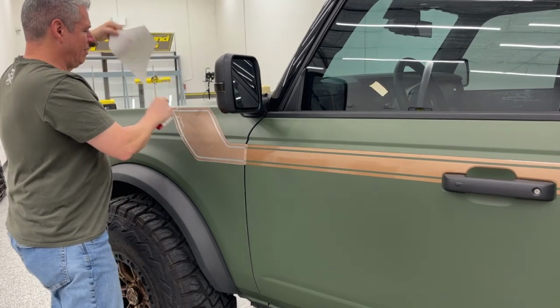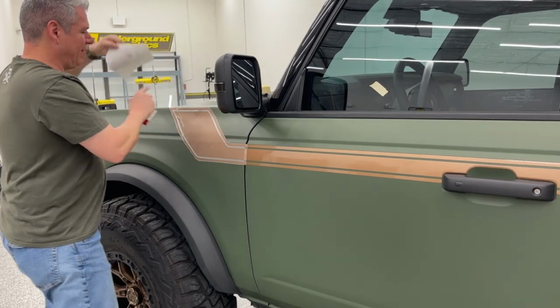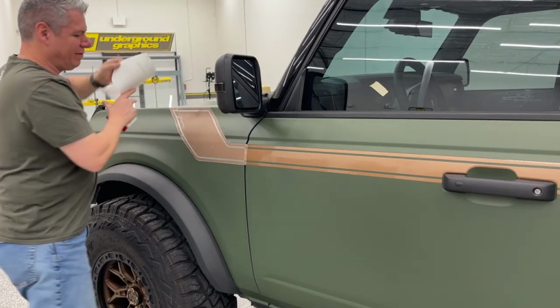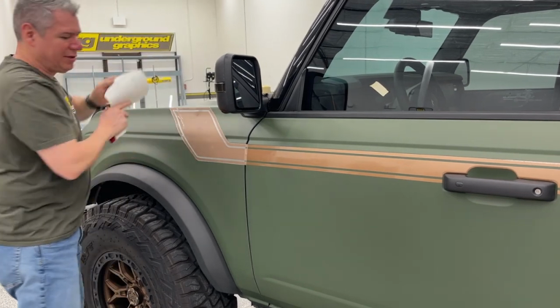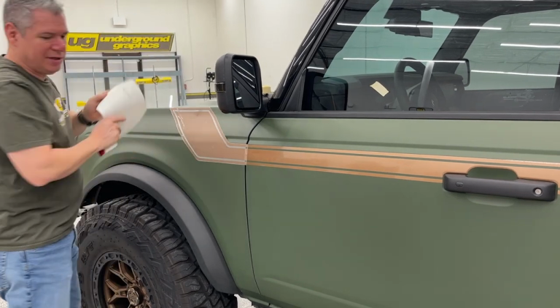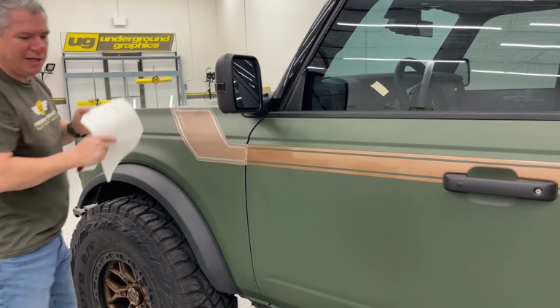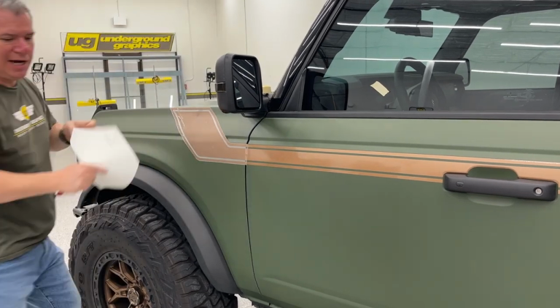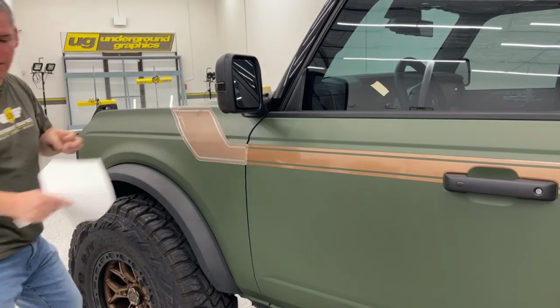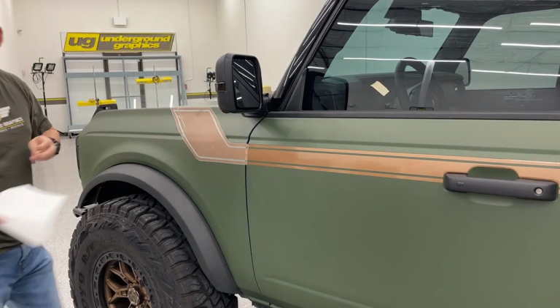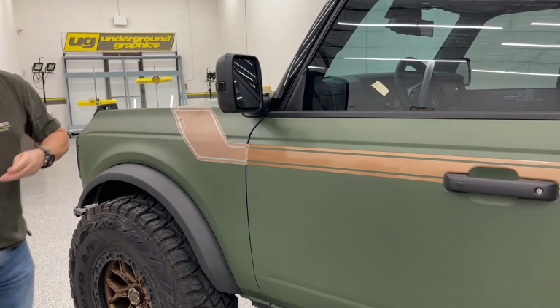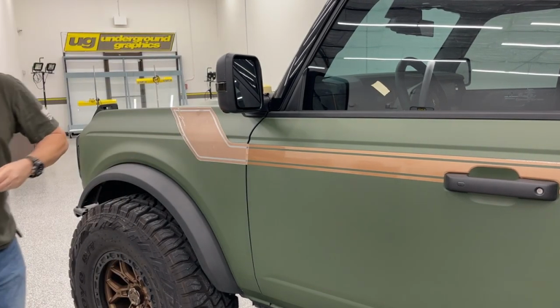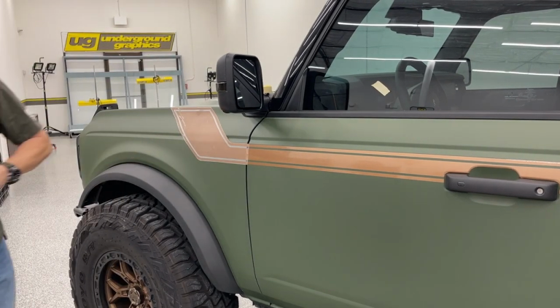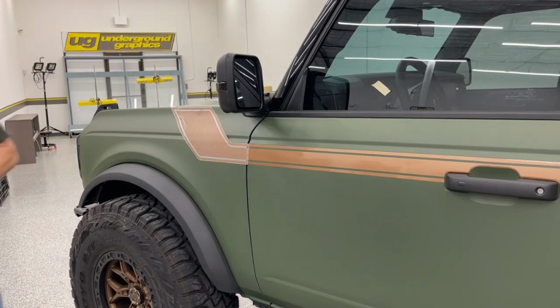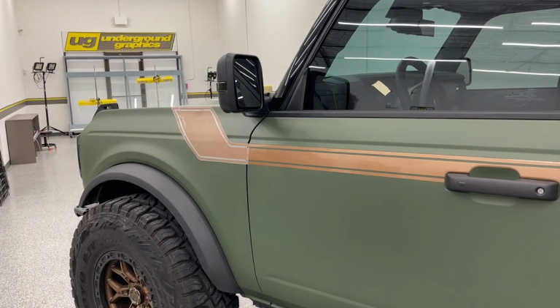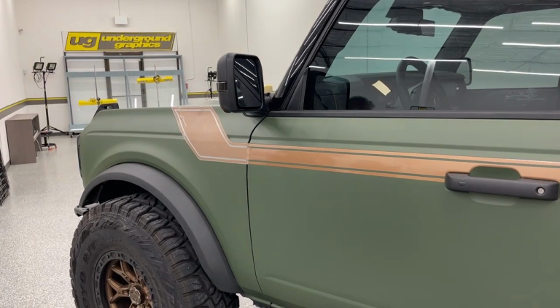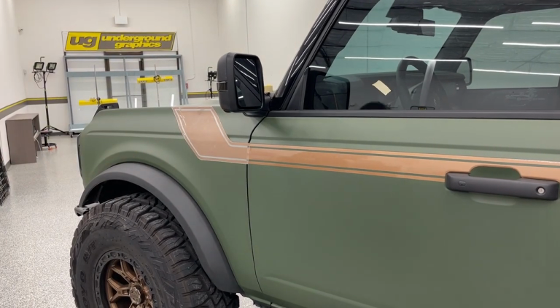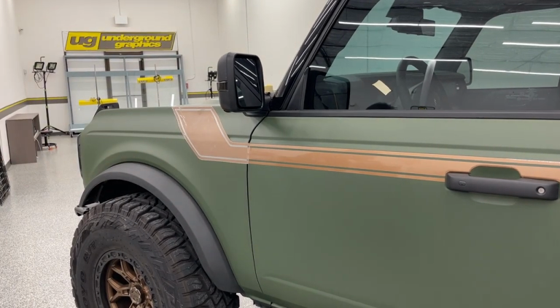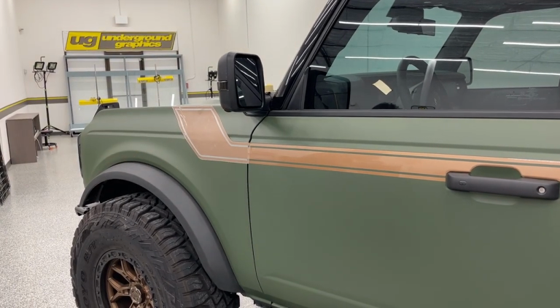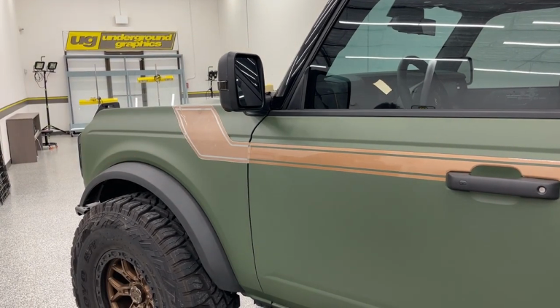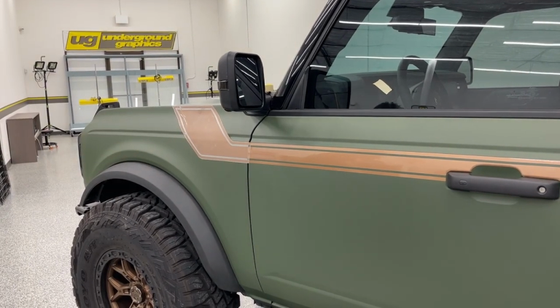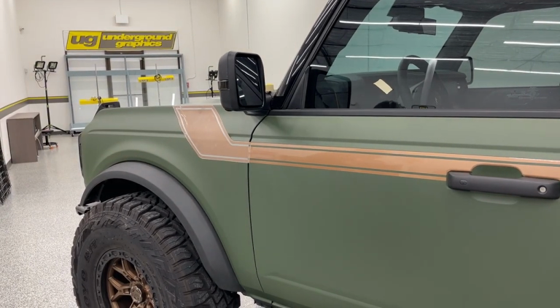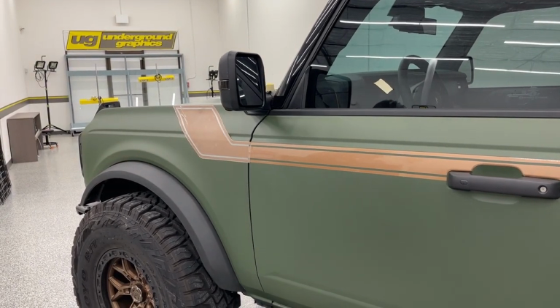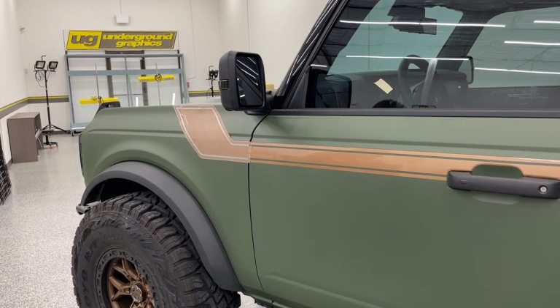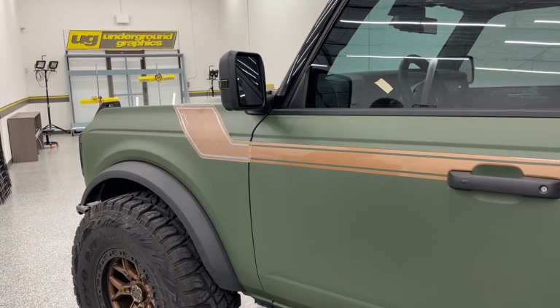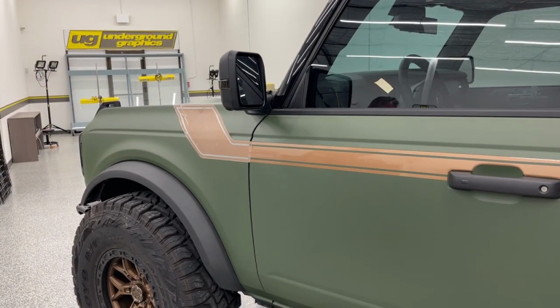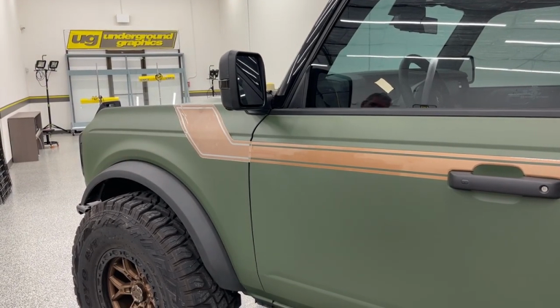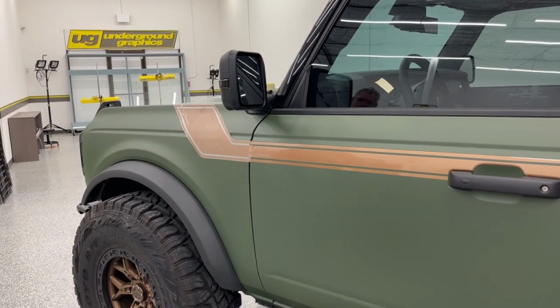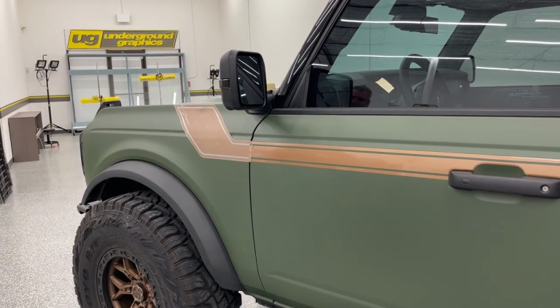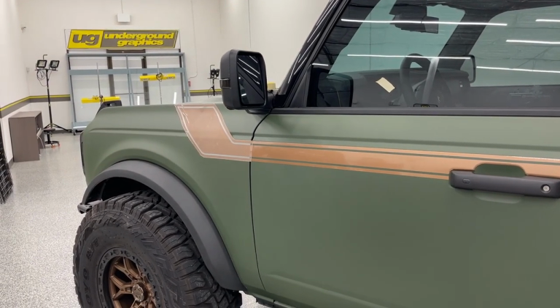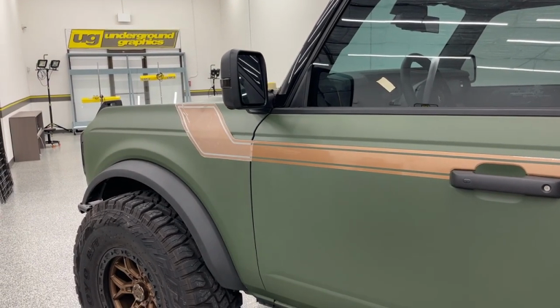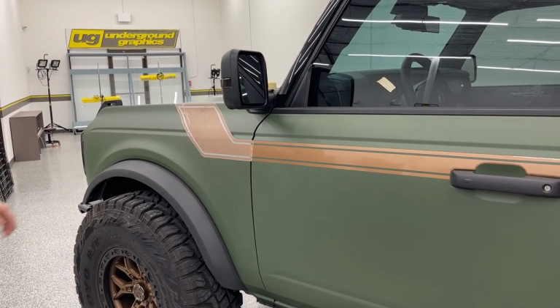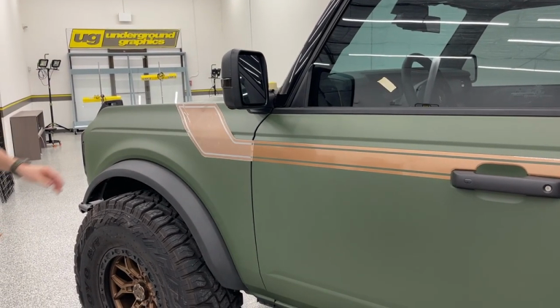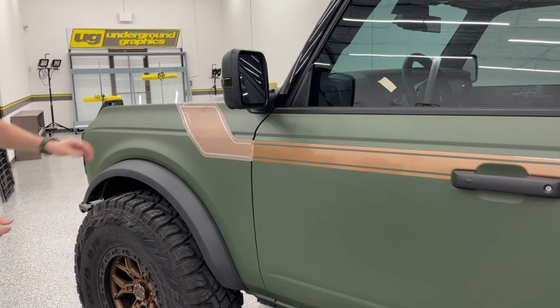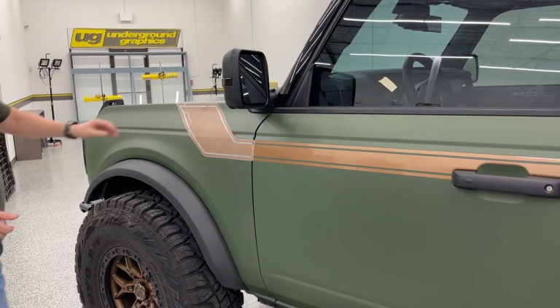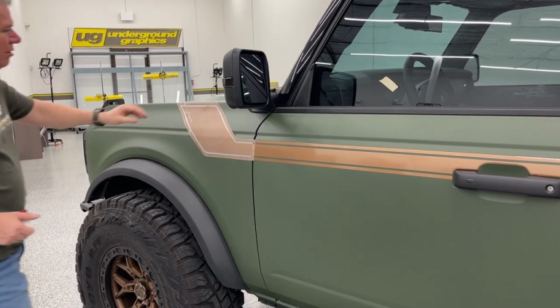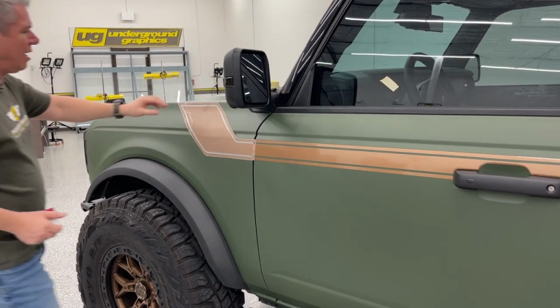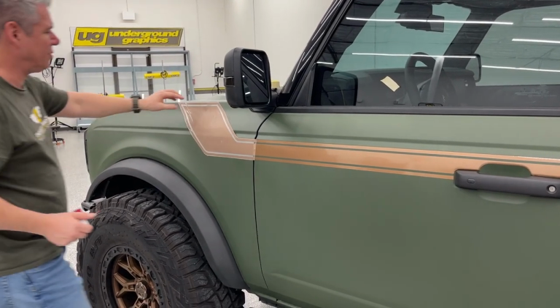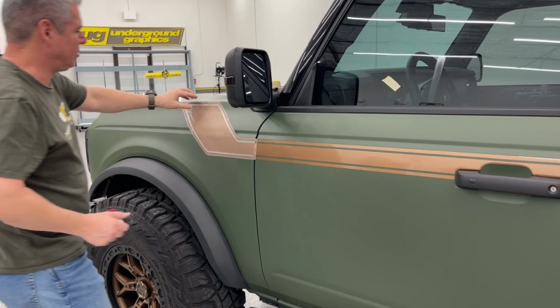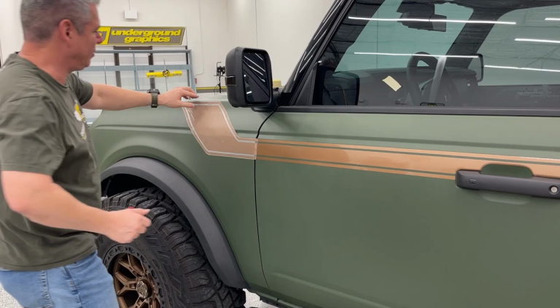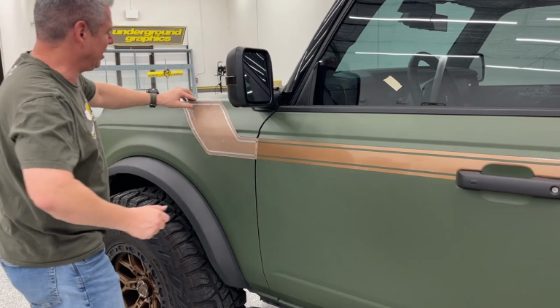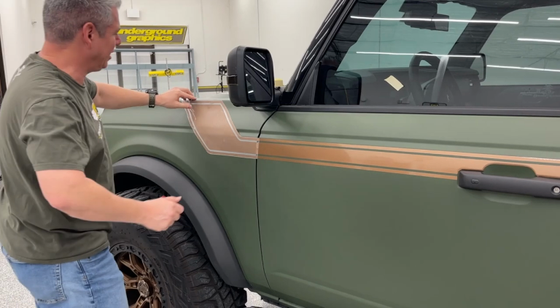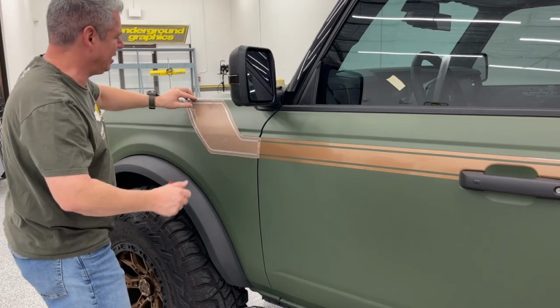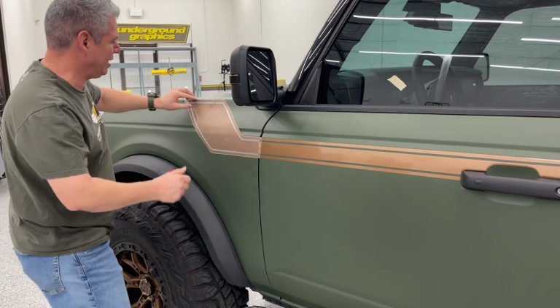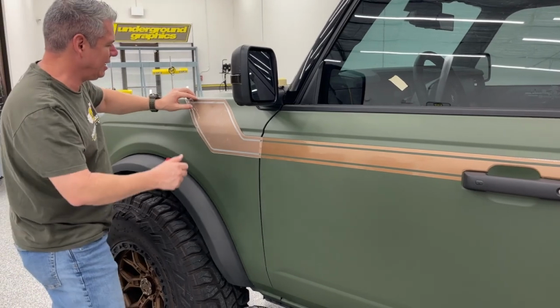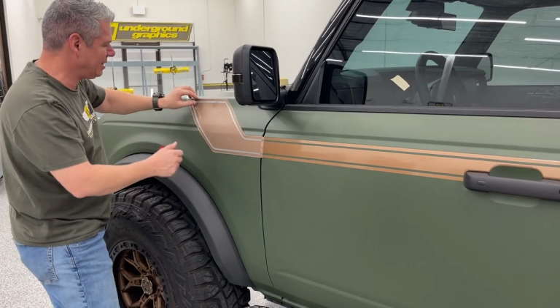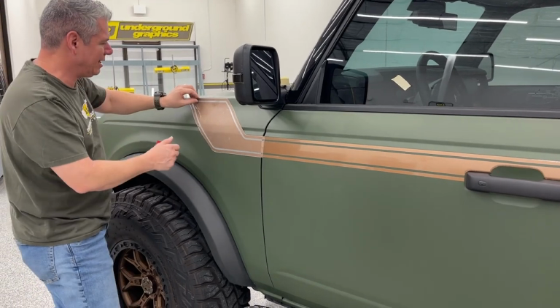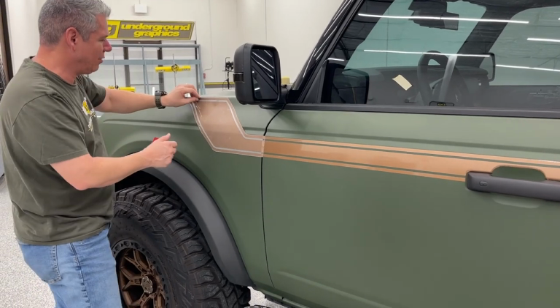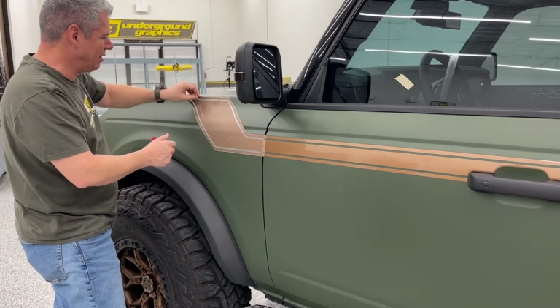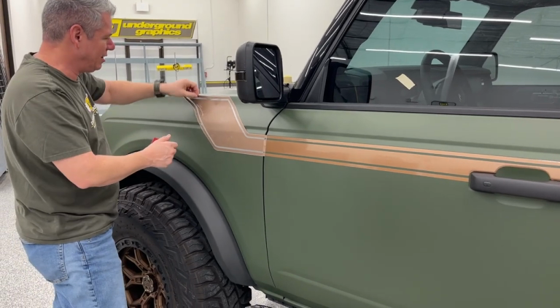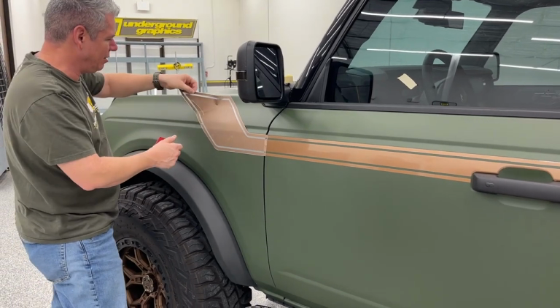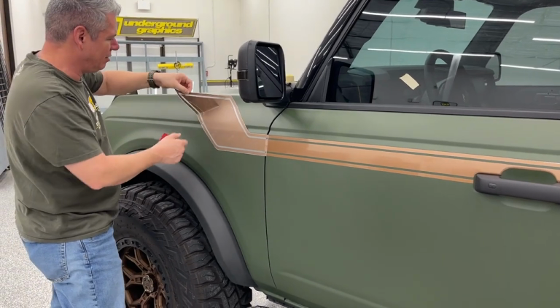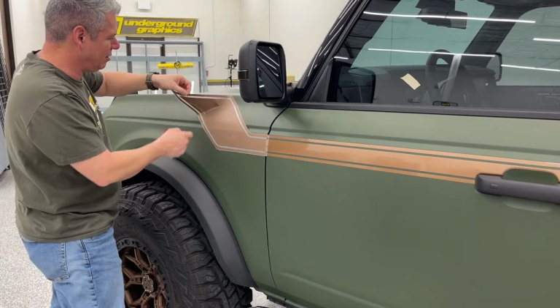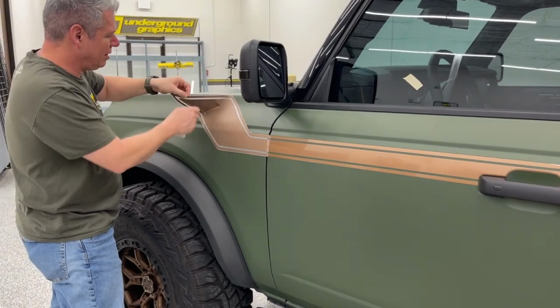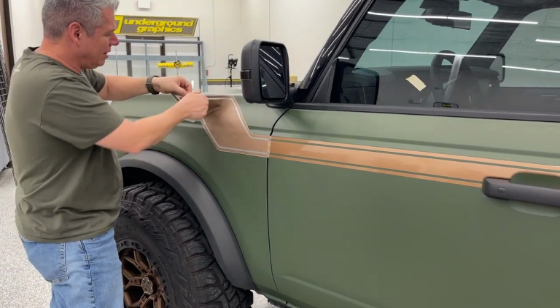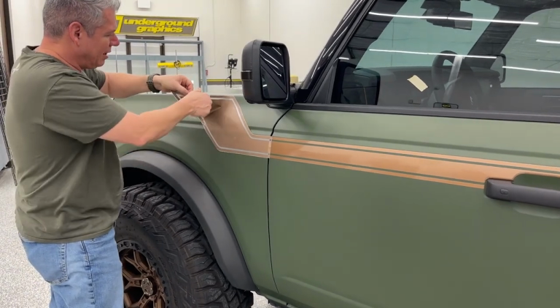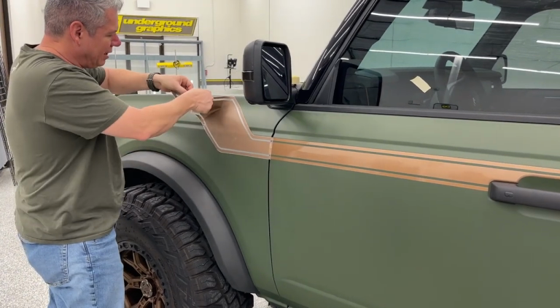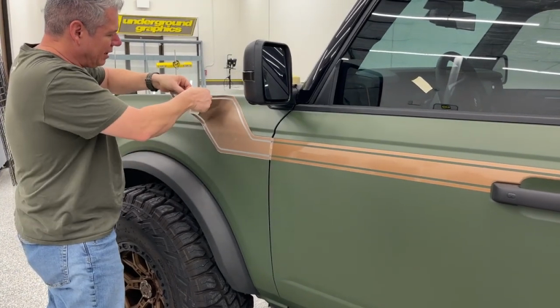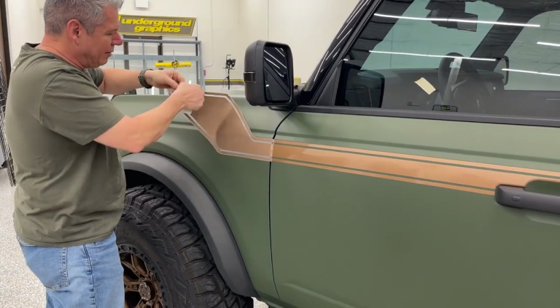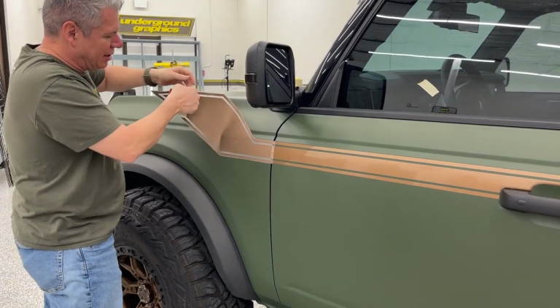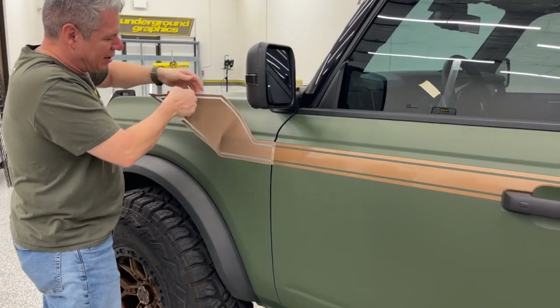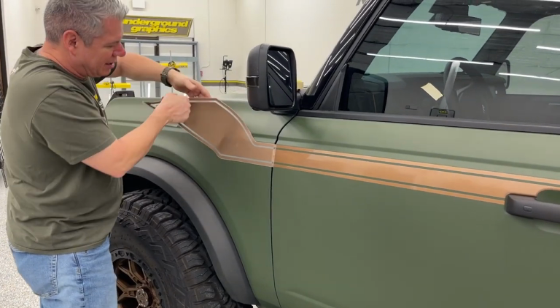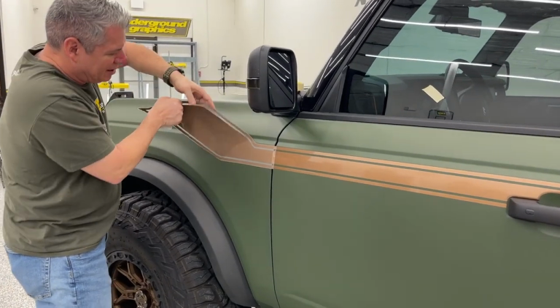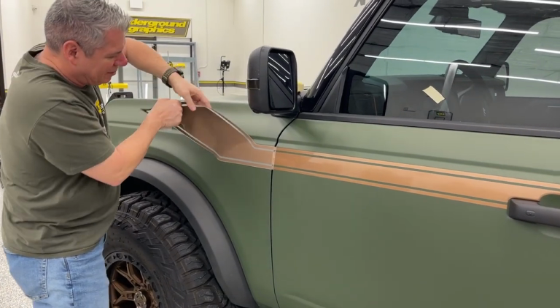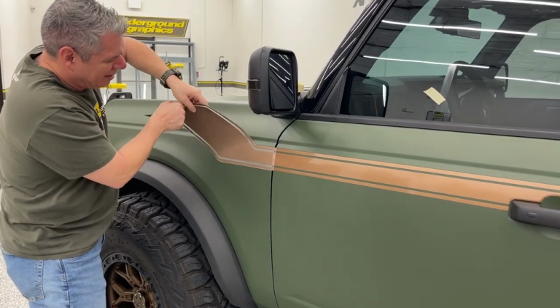We've done this a handful of times but don't have it set up yet on the site as a two-color option. Anything we do can be customized though - just give us a call and ask.